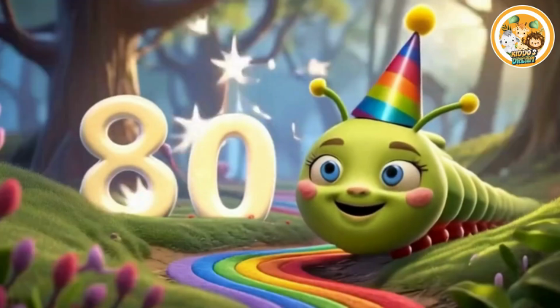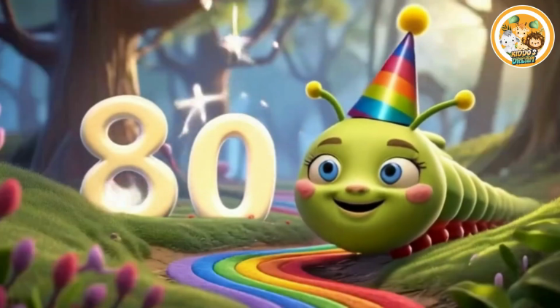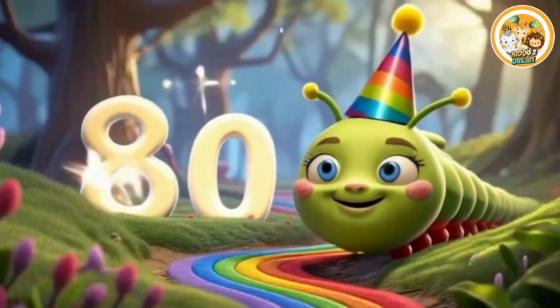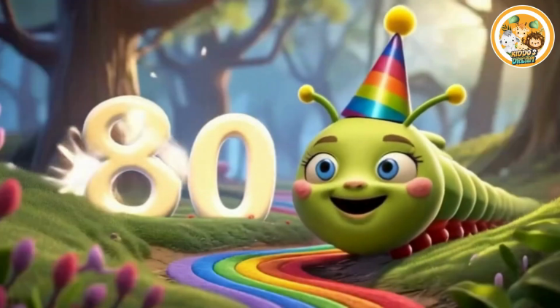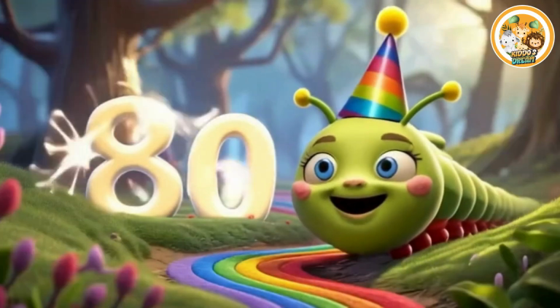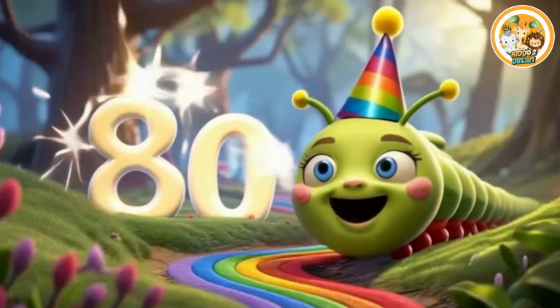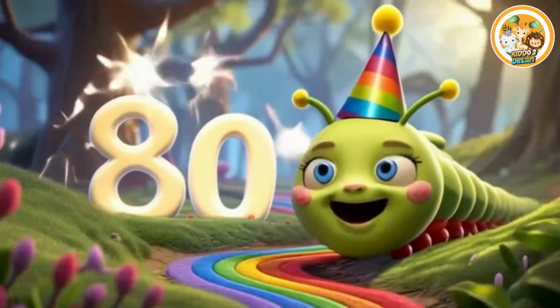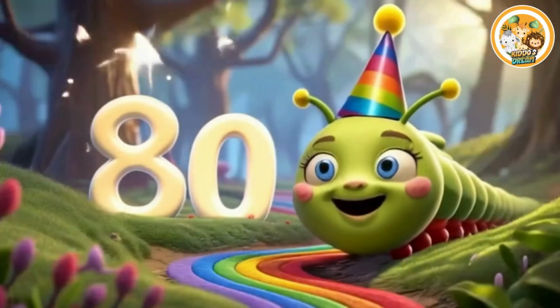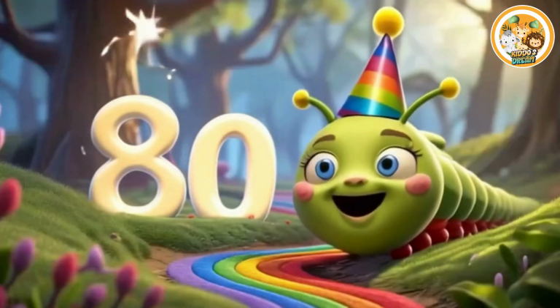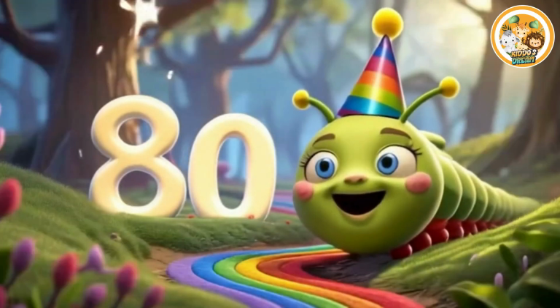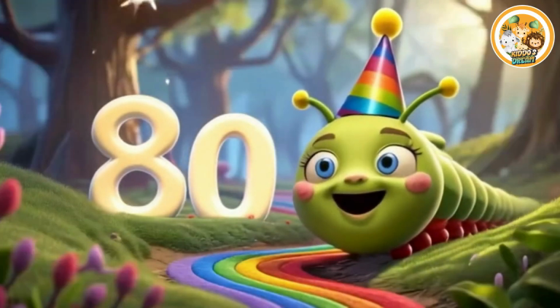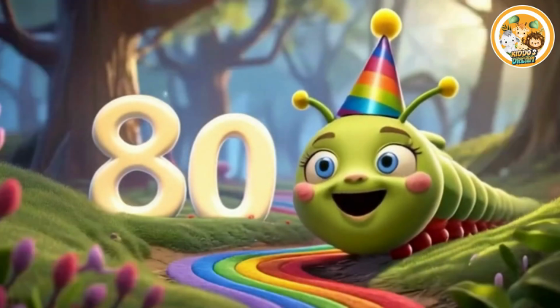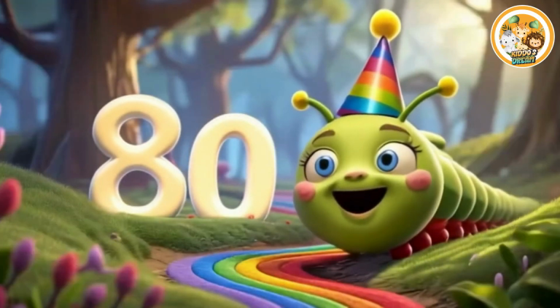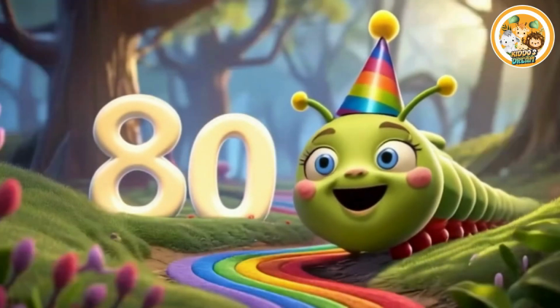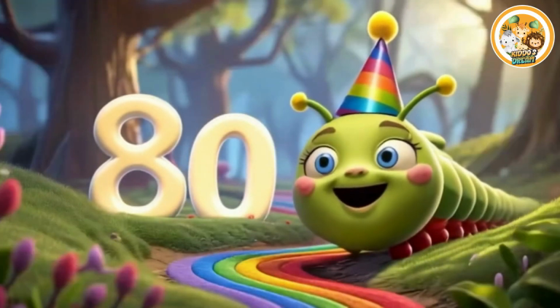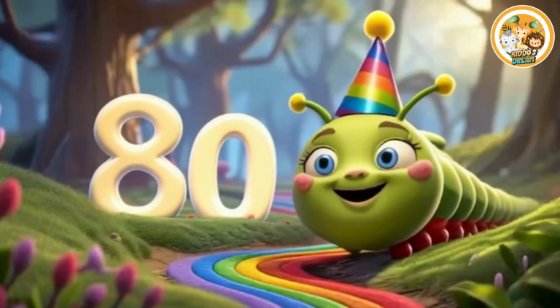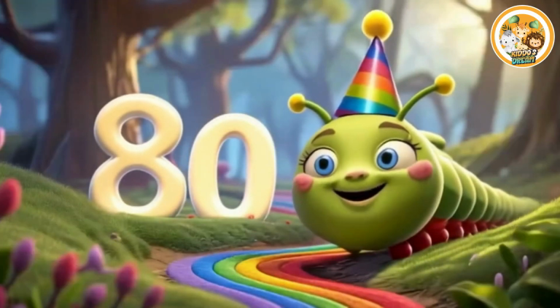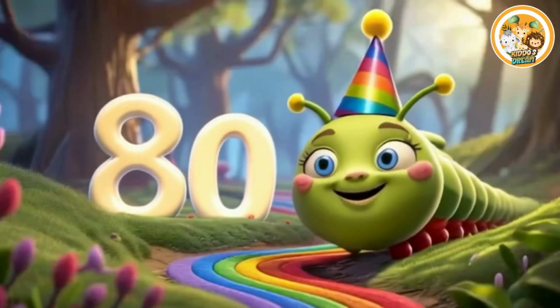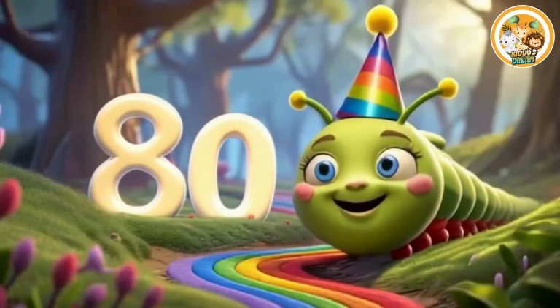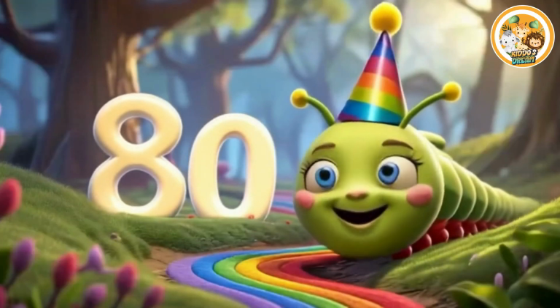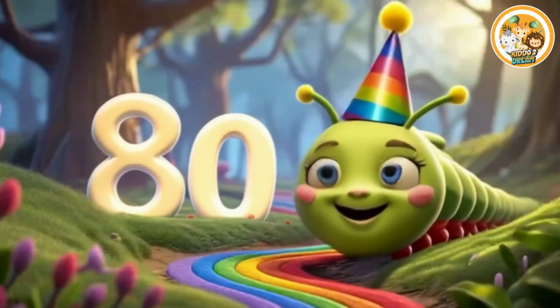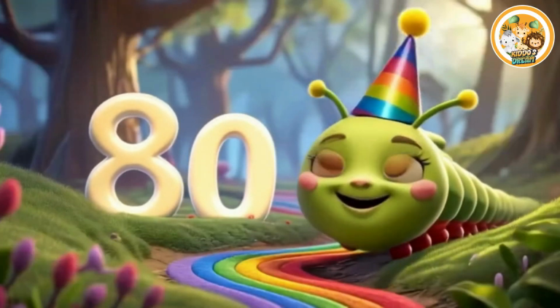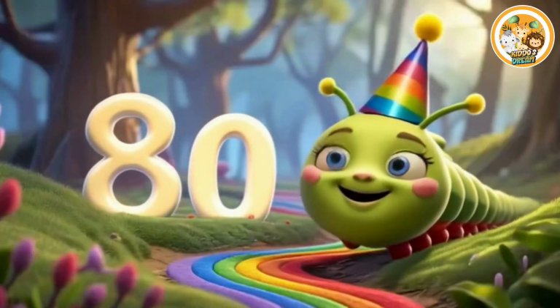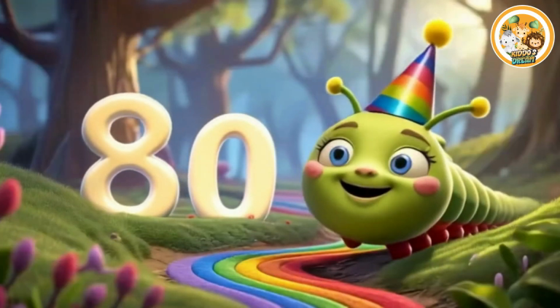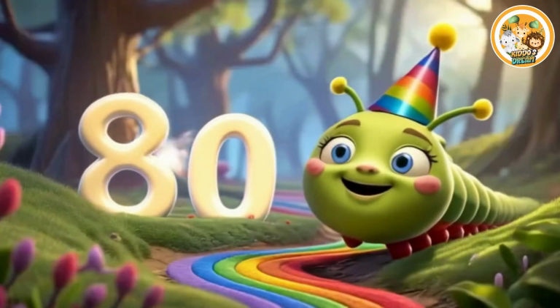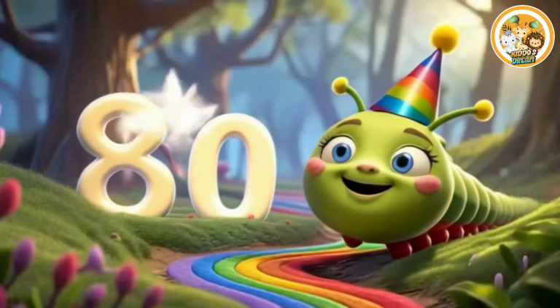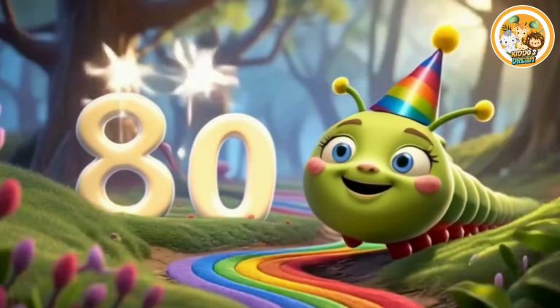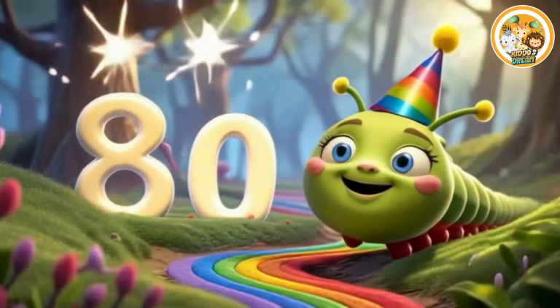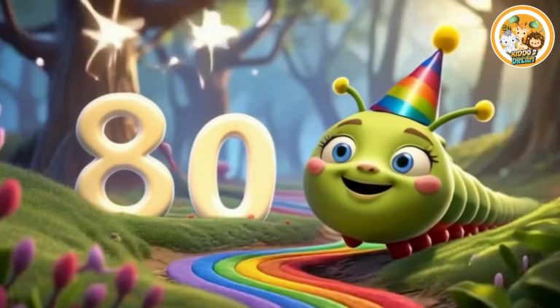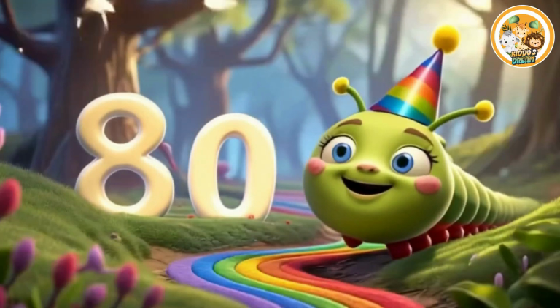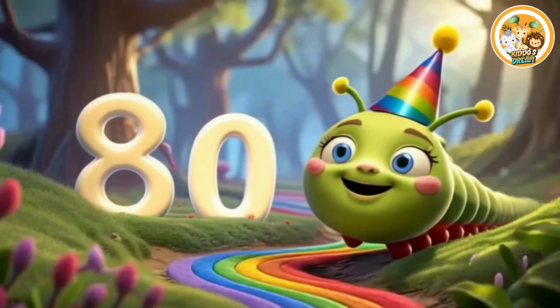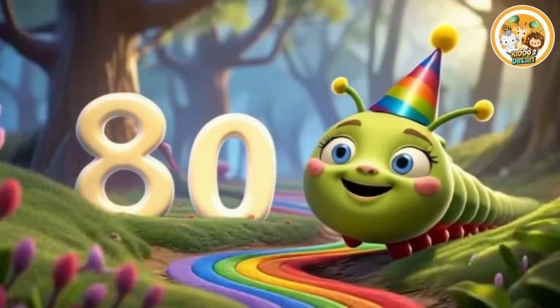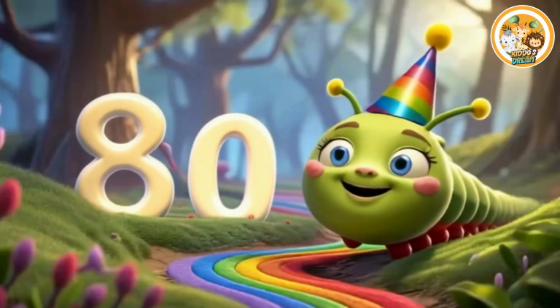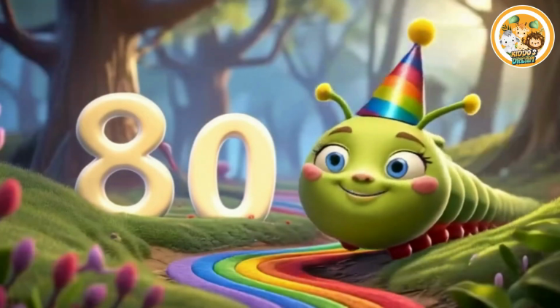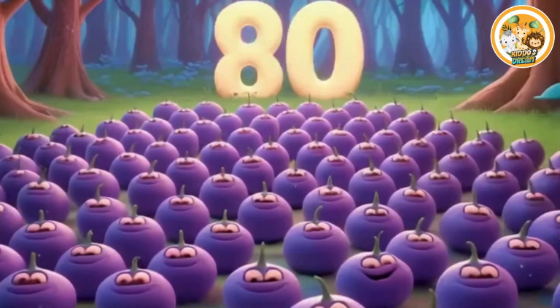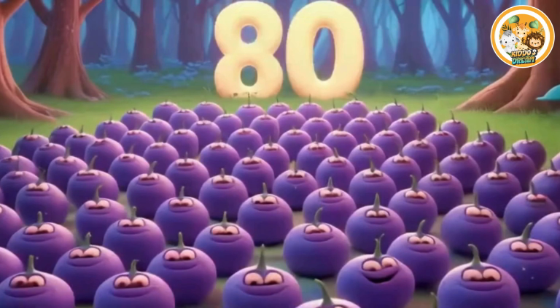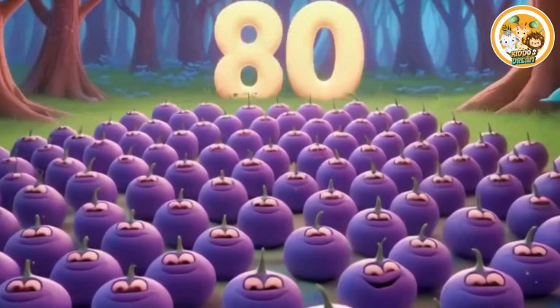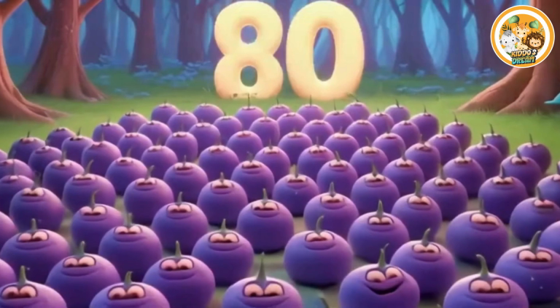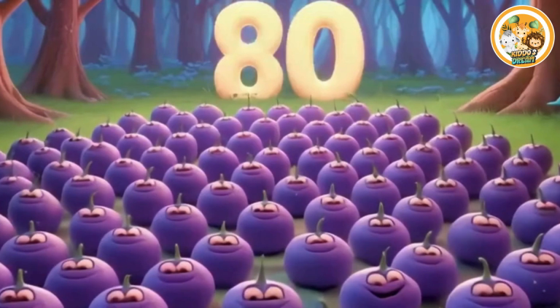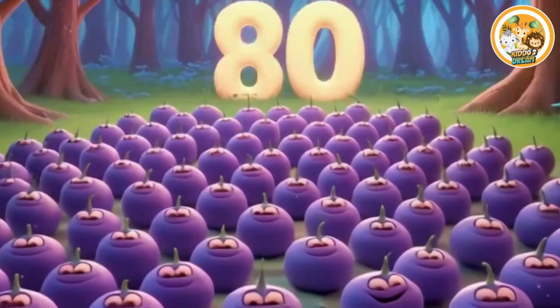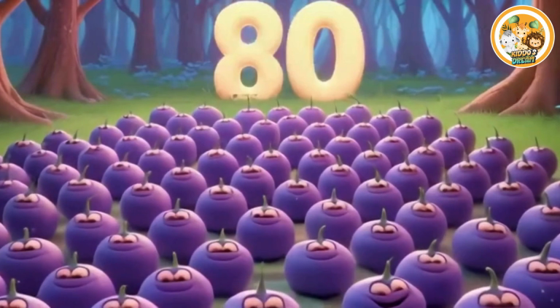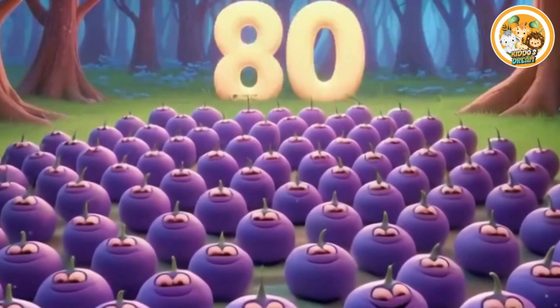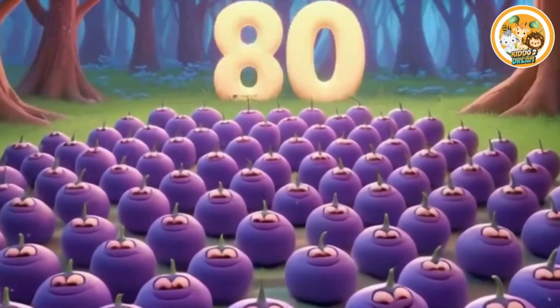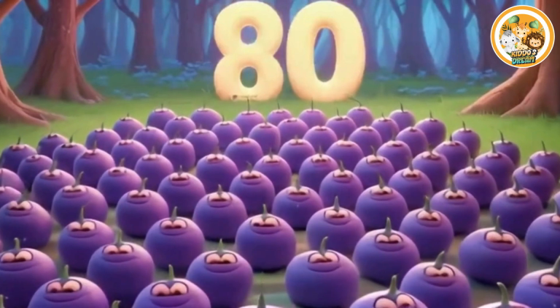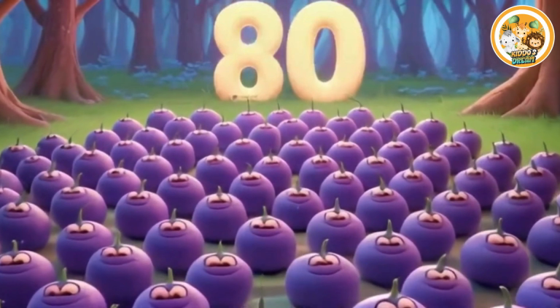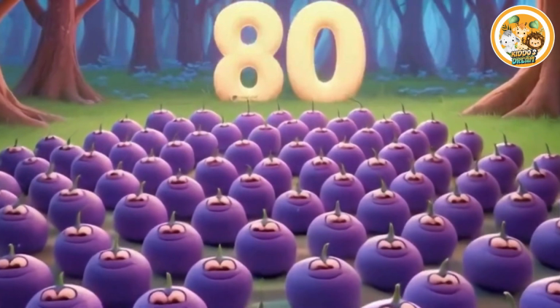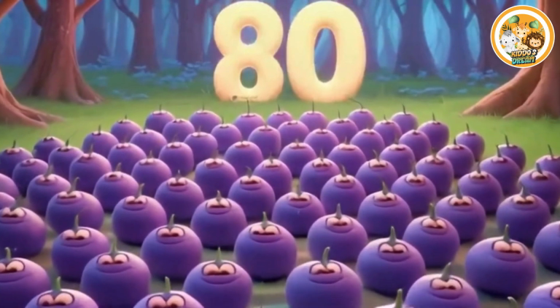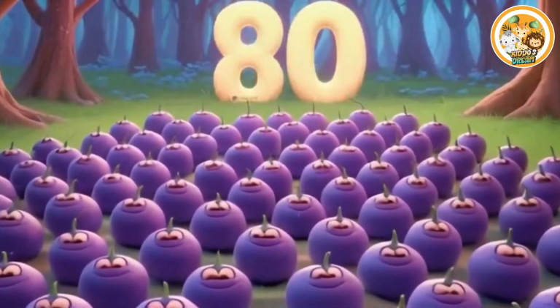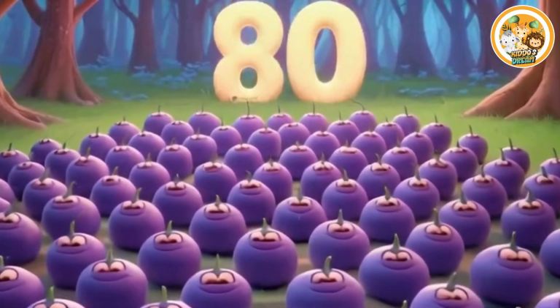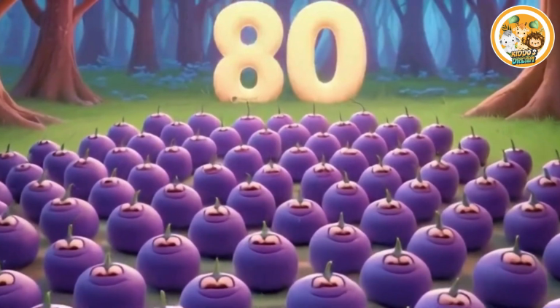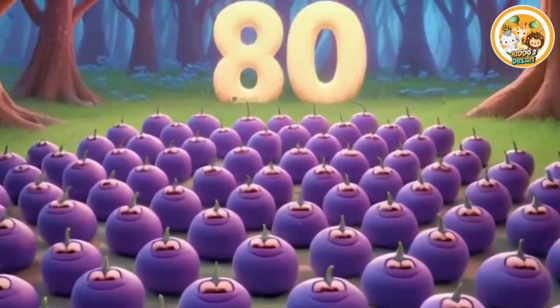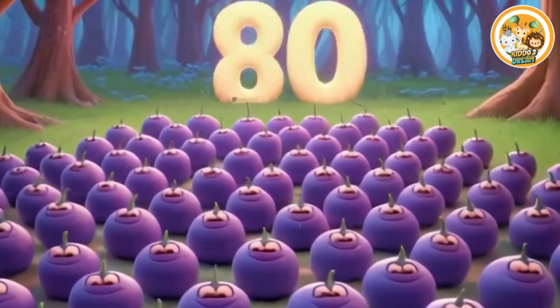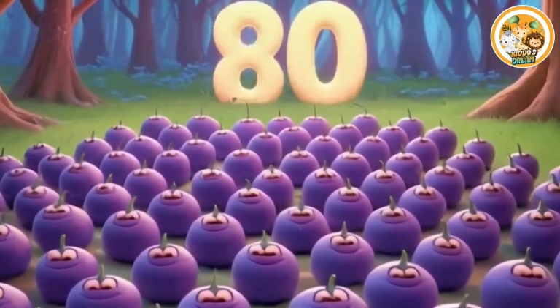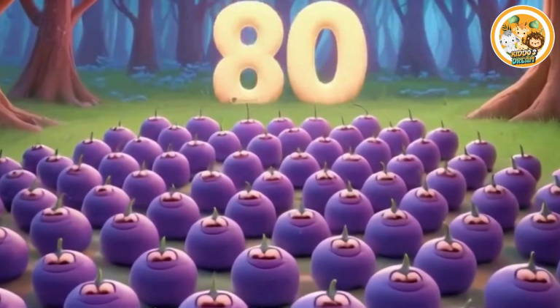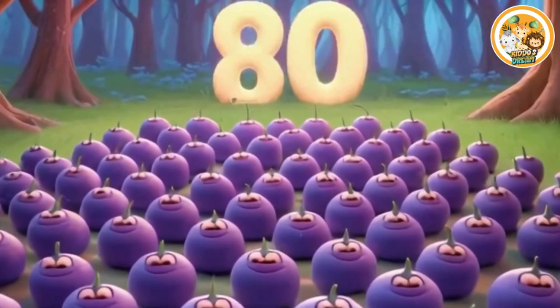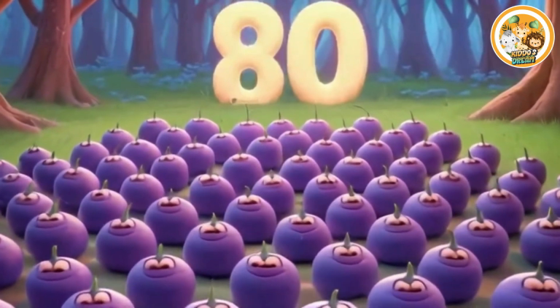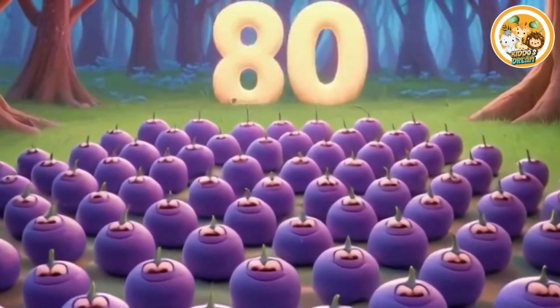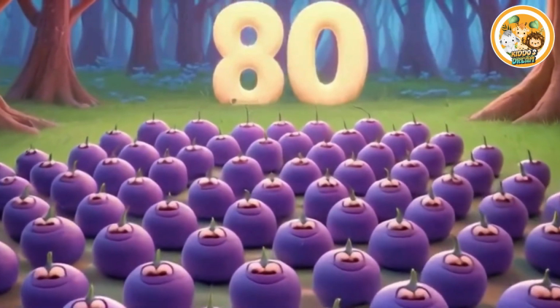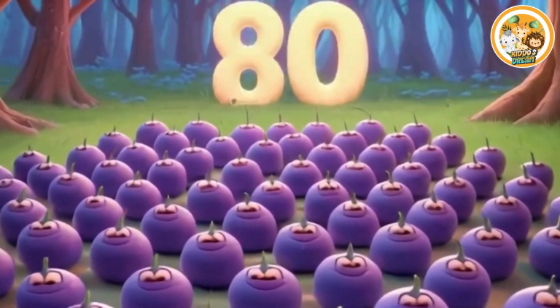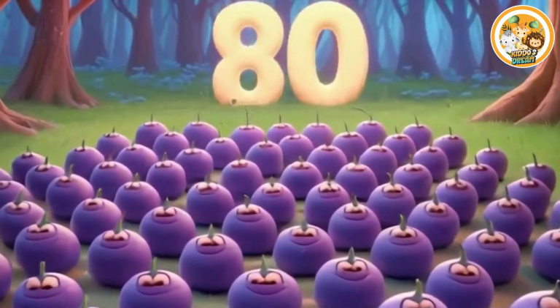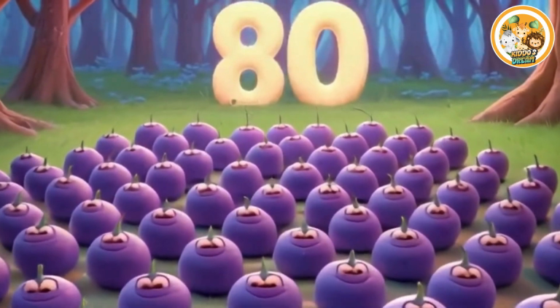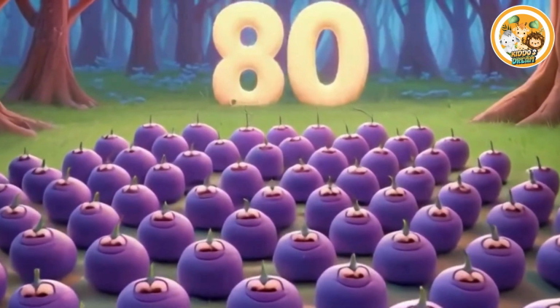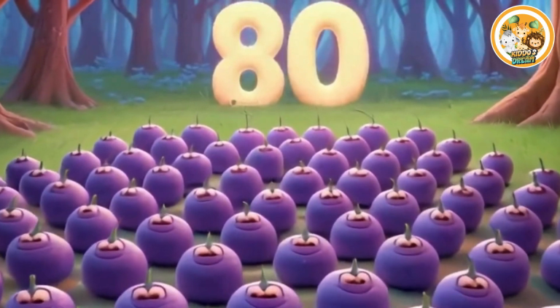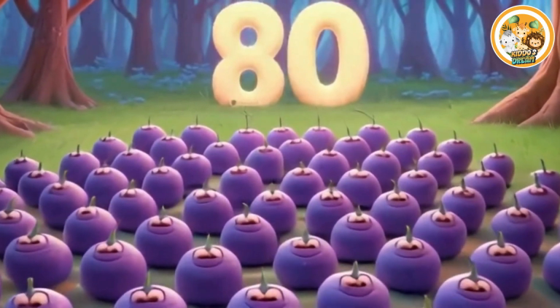Eighty. This is number eighty. Eighty smiling green jaws.